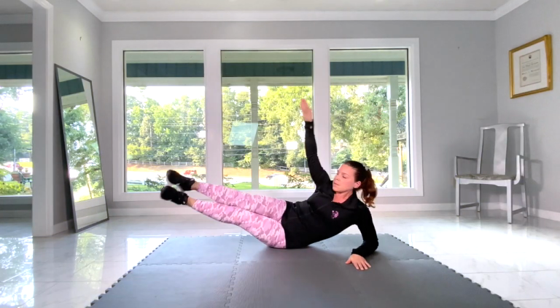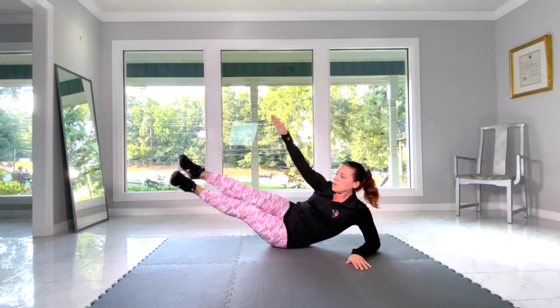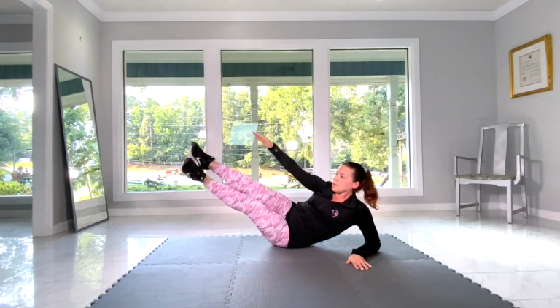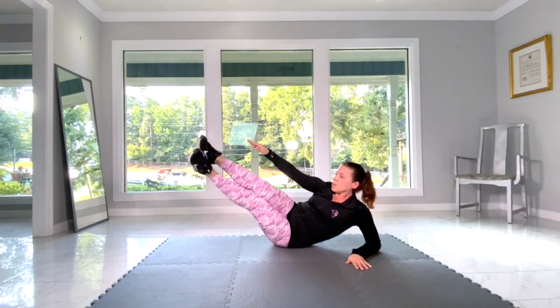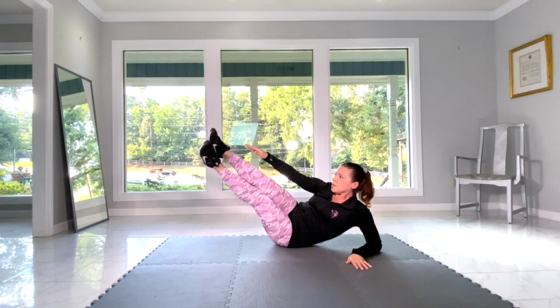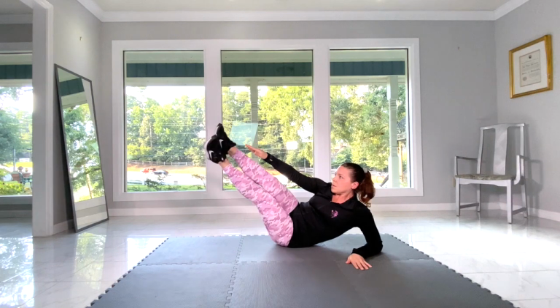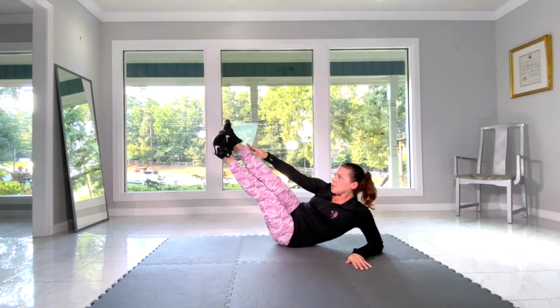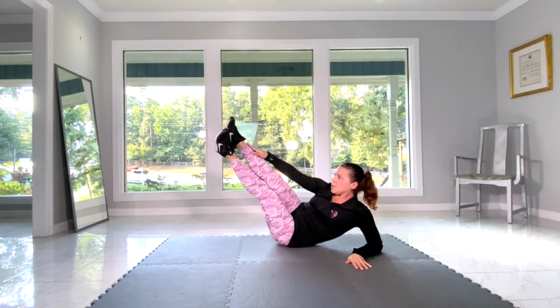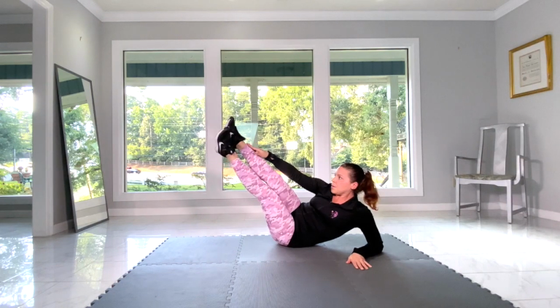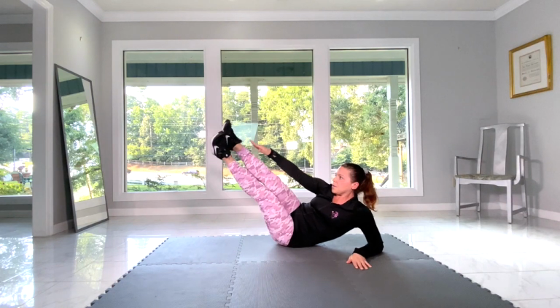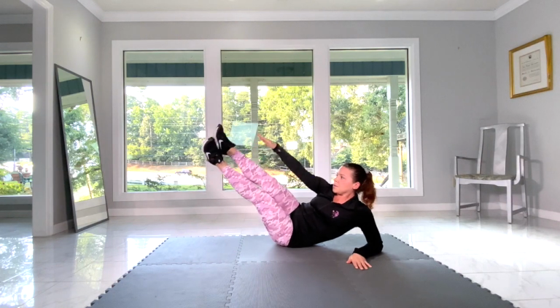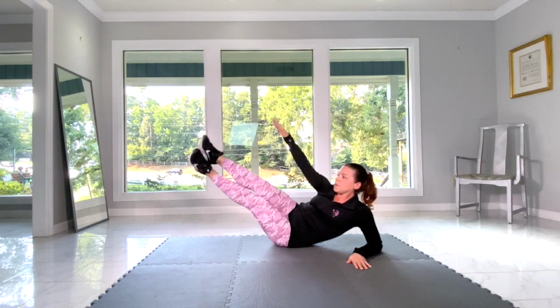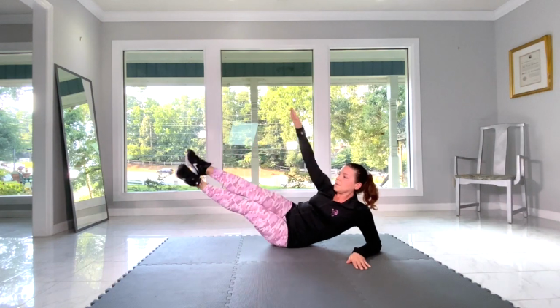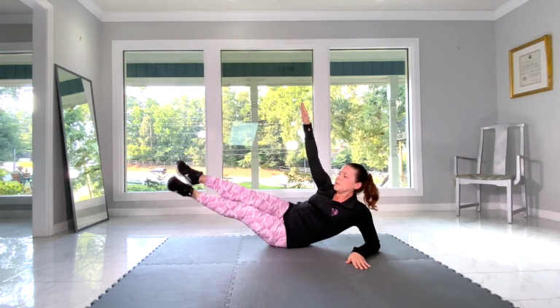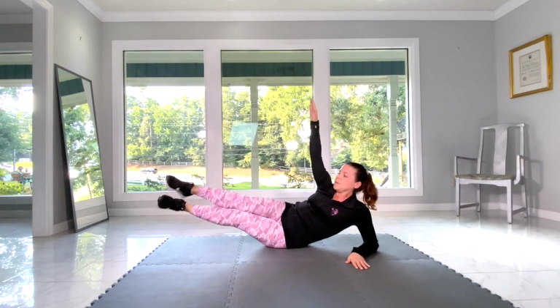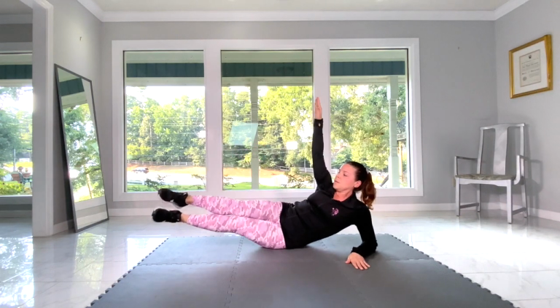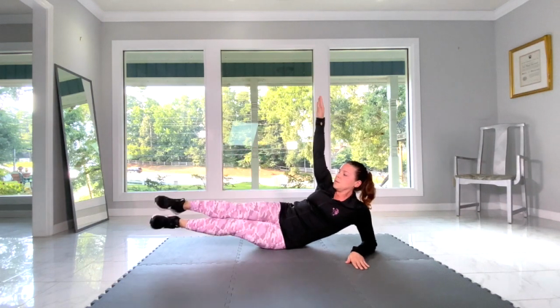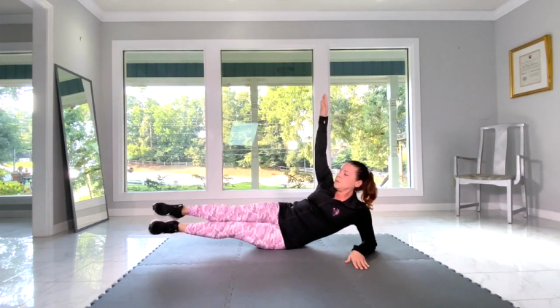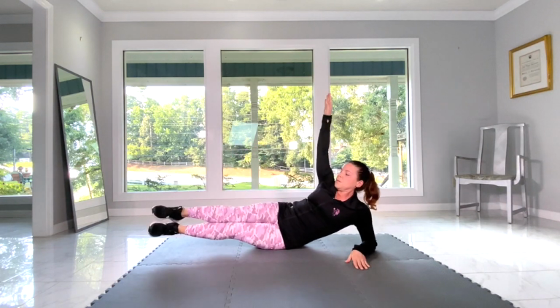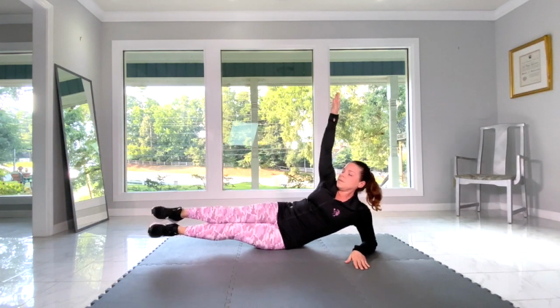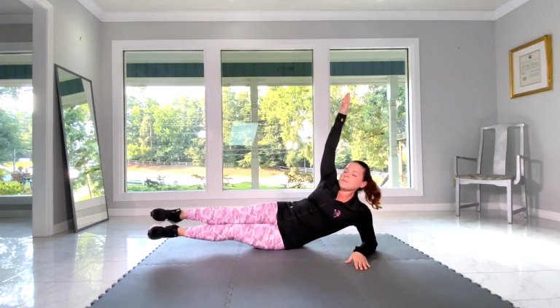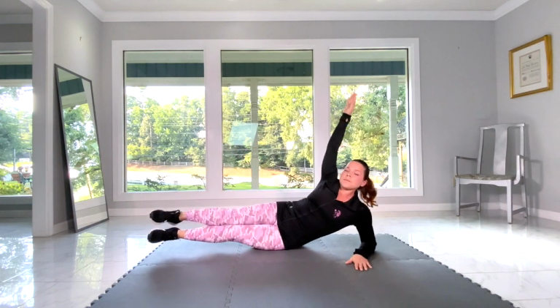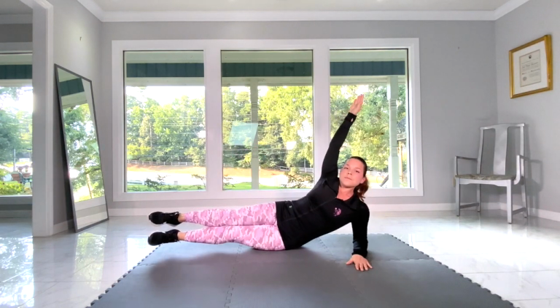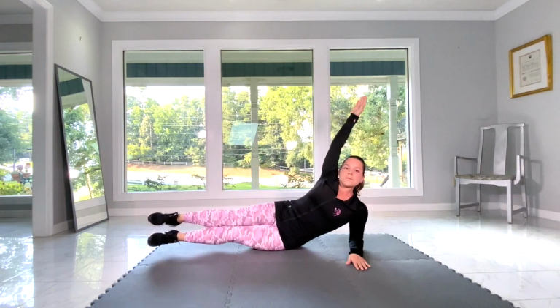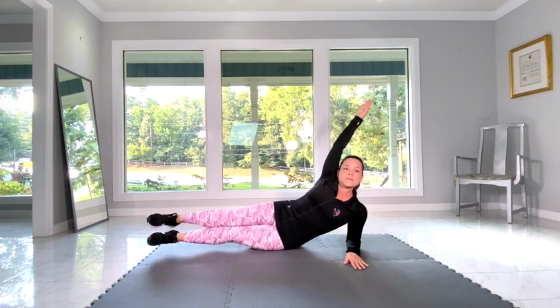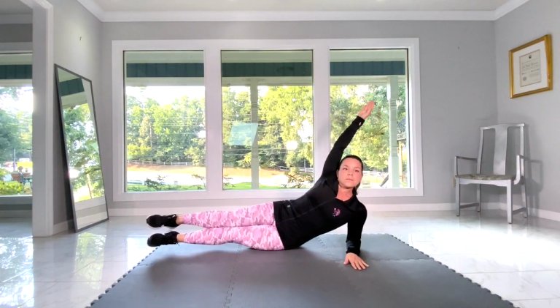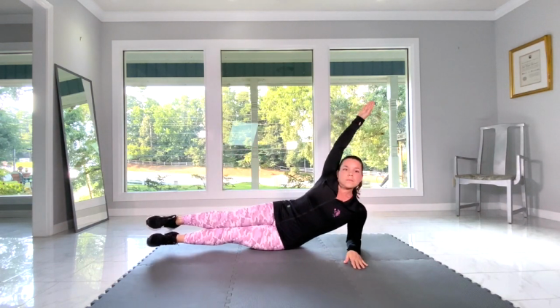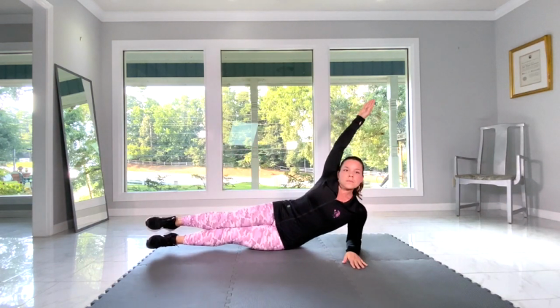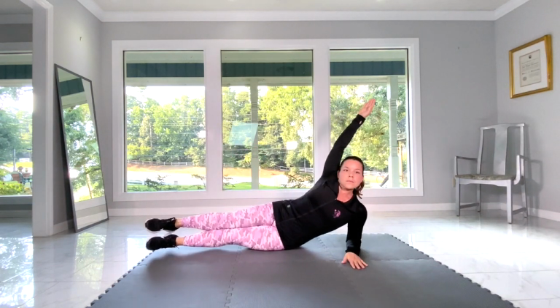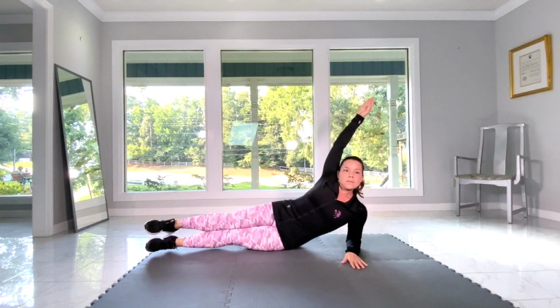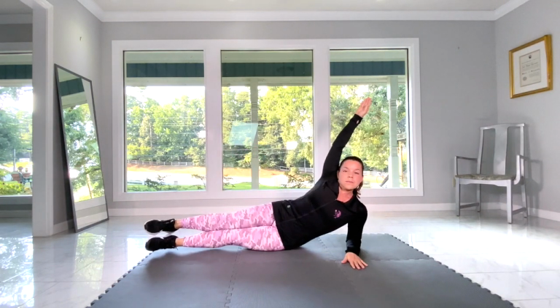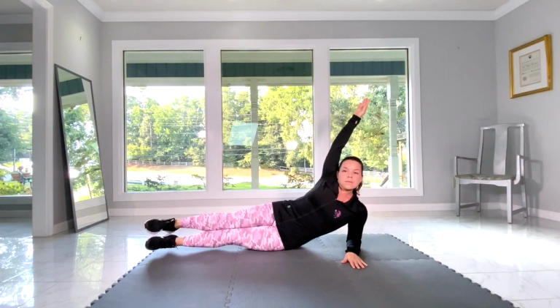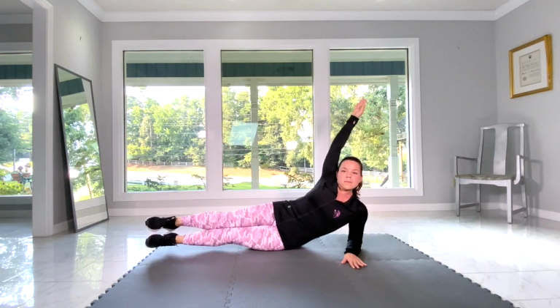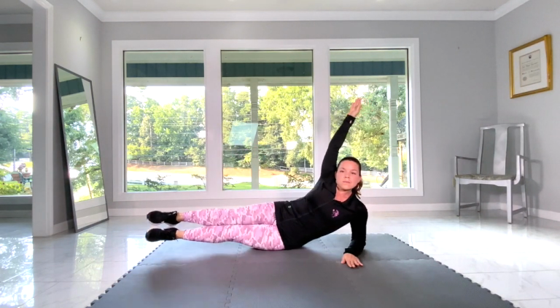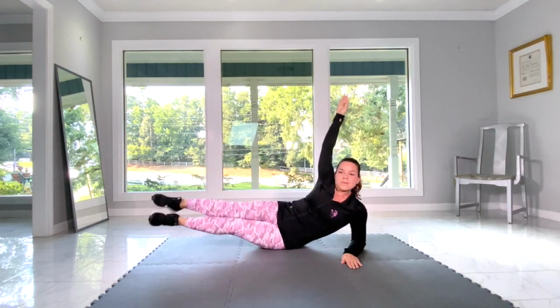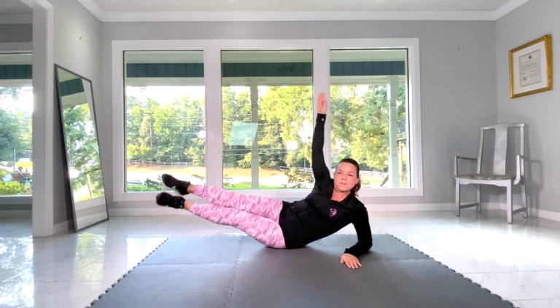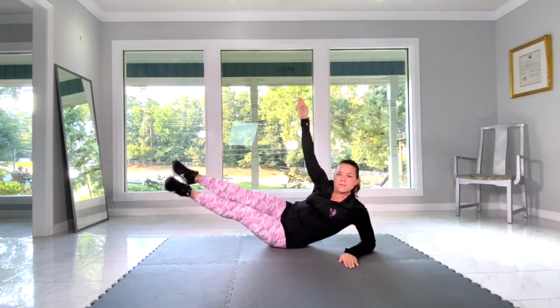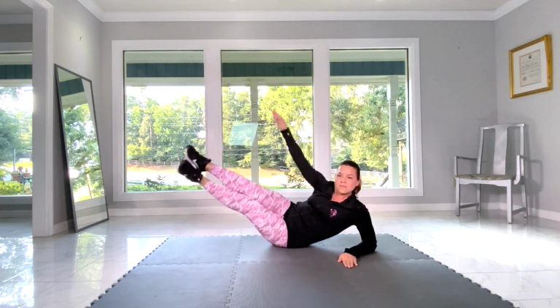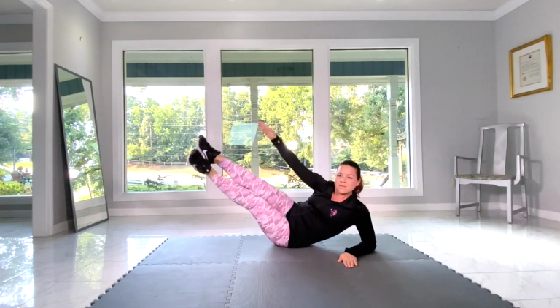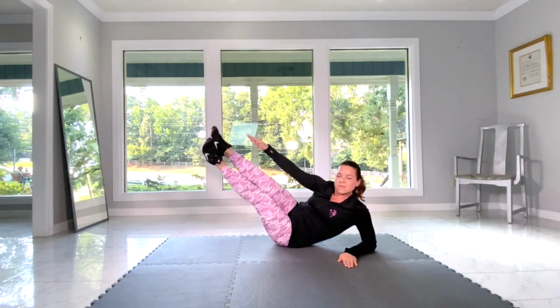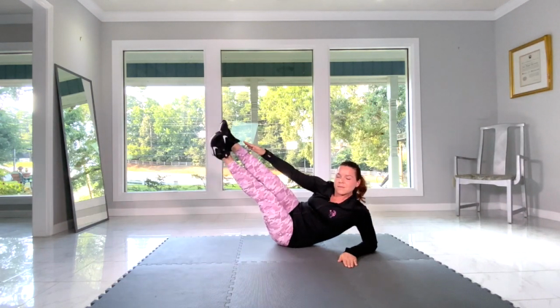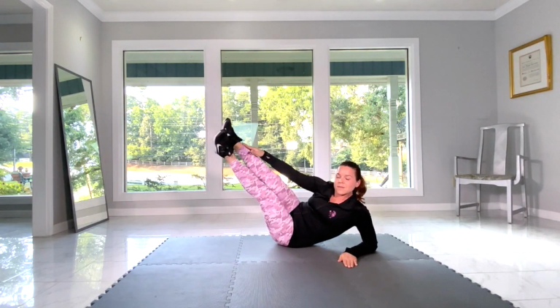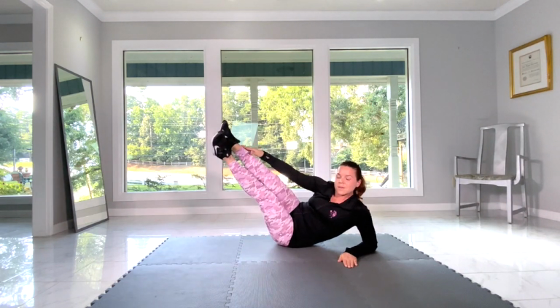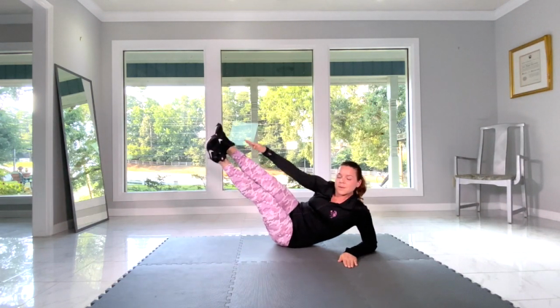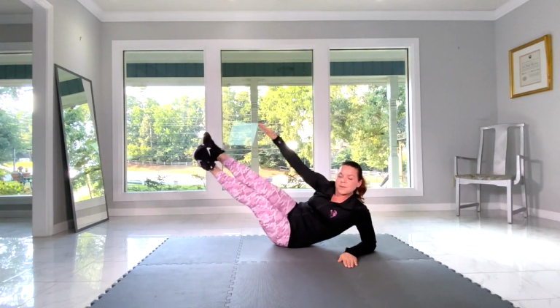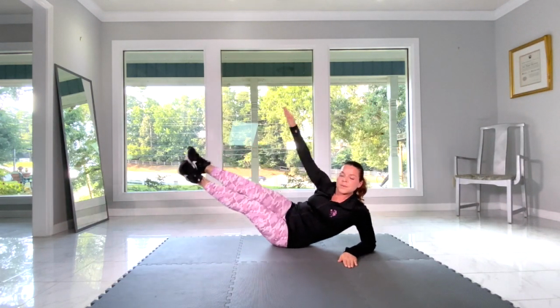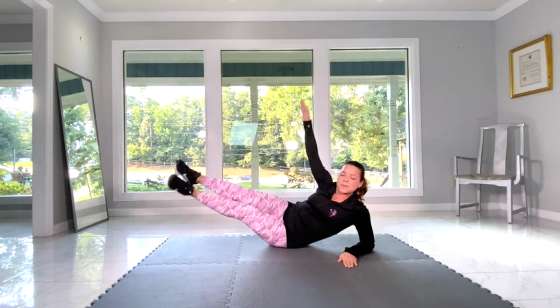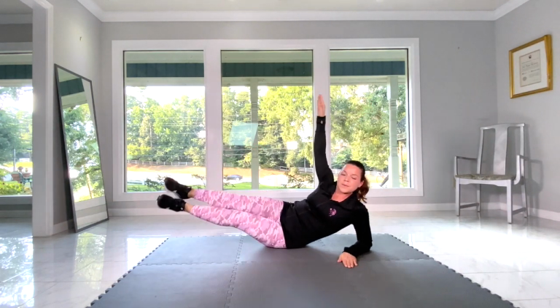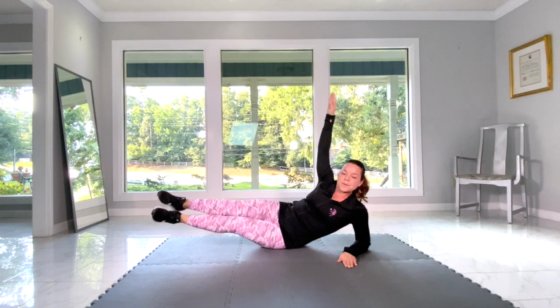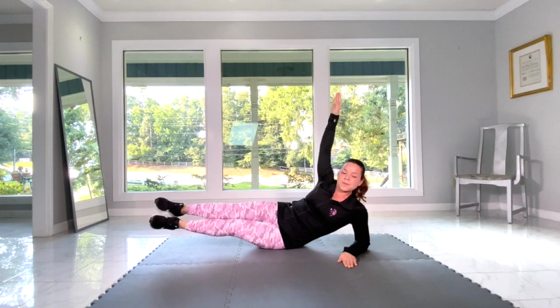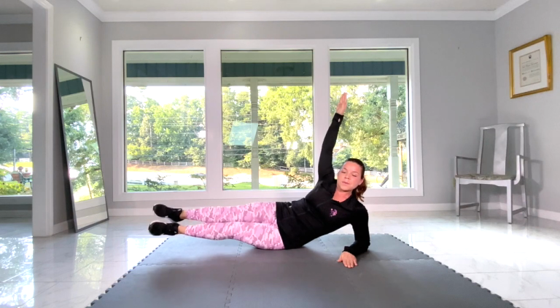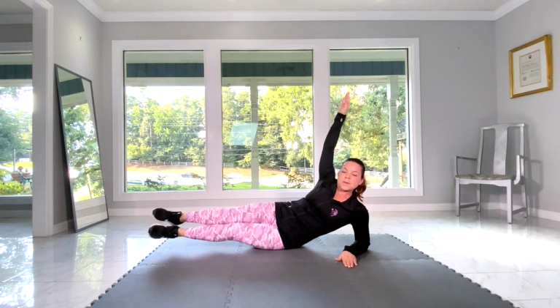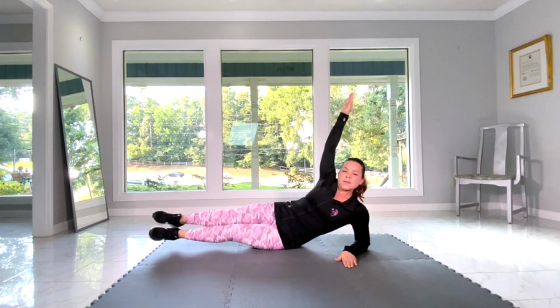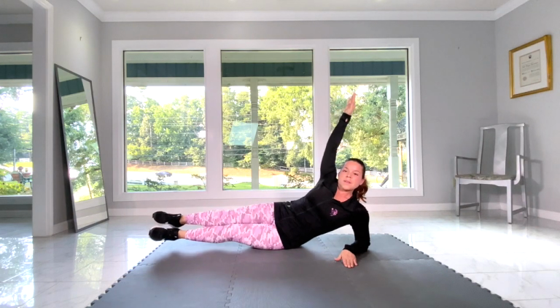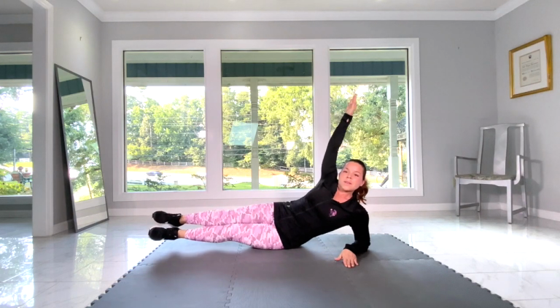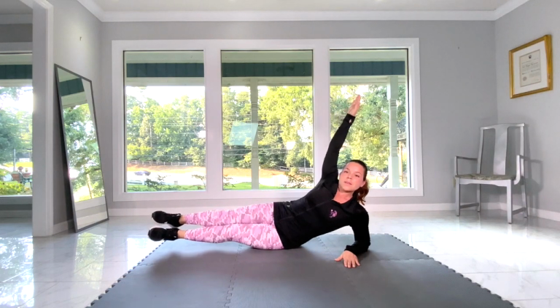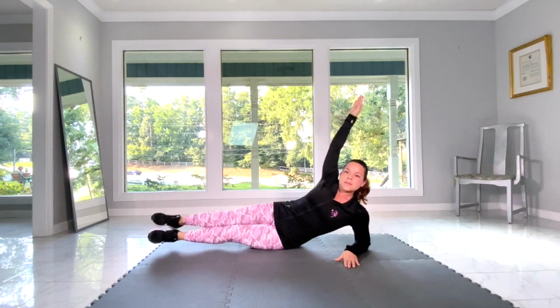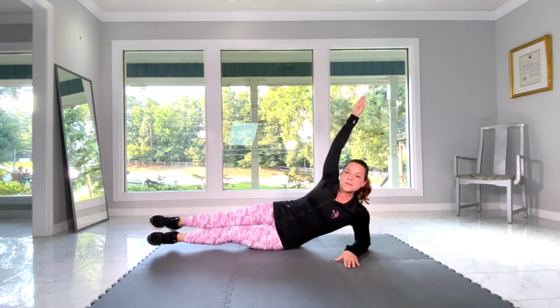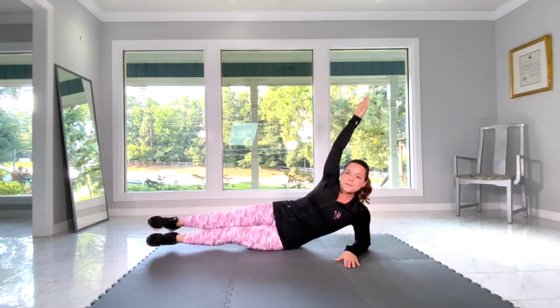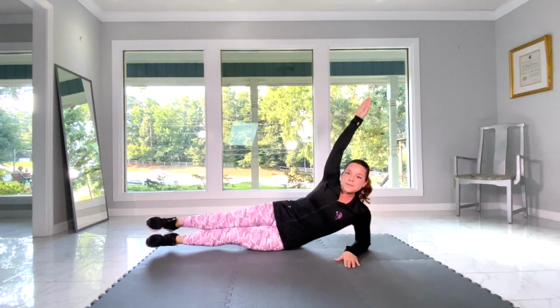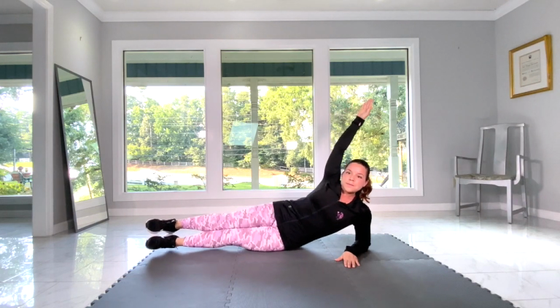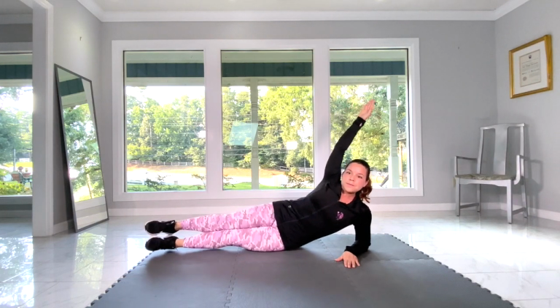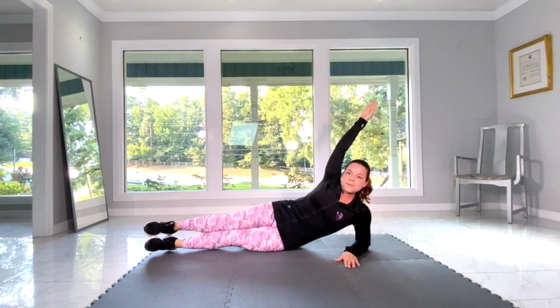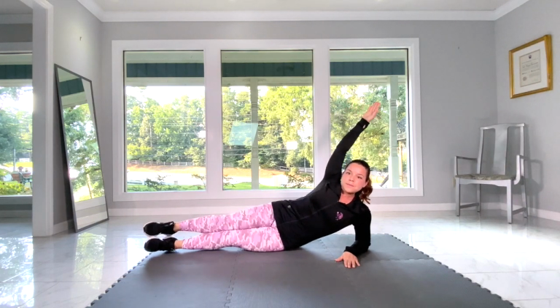Oblique leg raise. Key points to remember here is, like always, really engage your core.